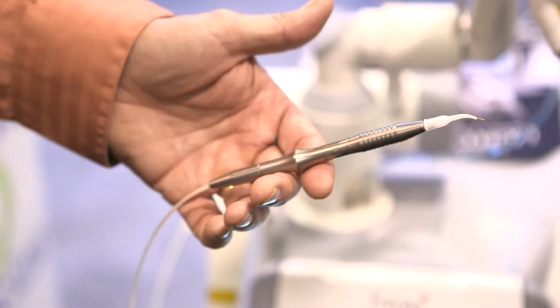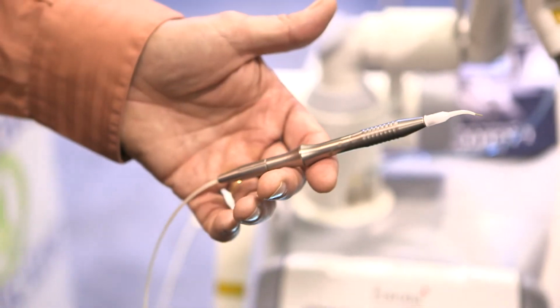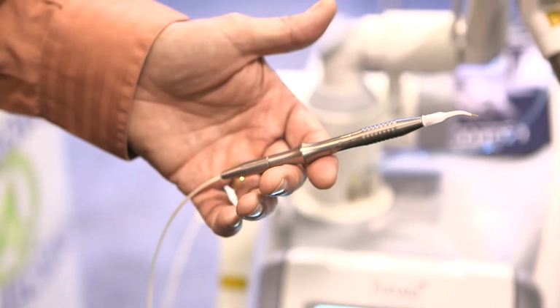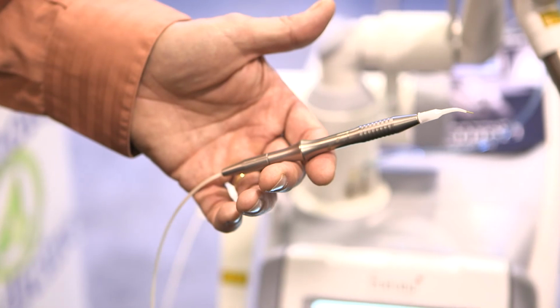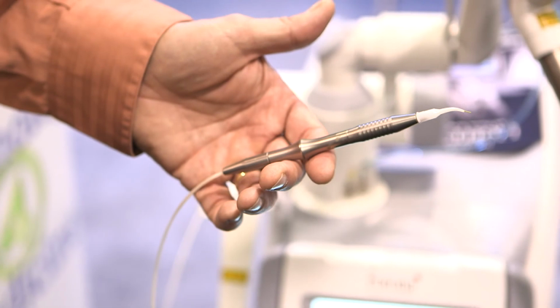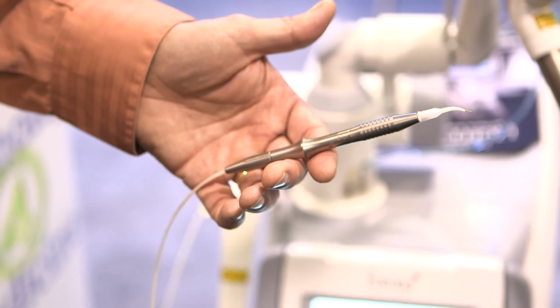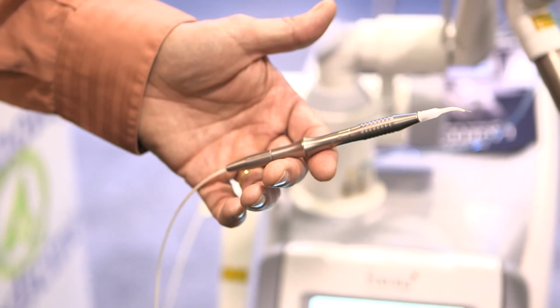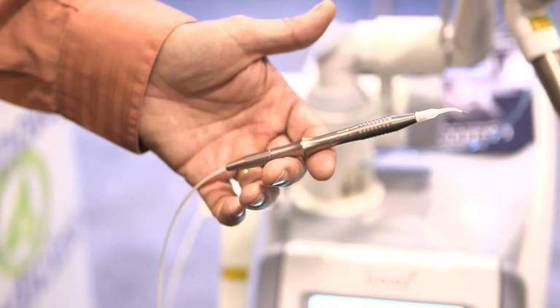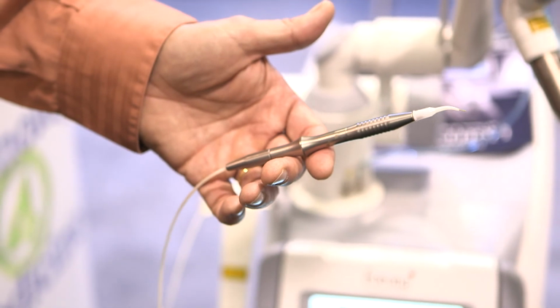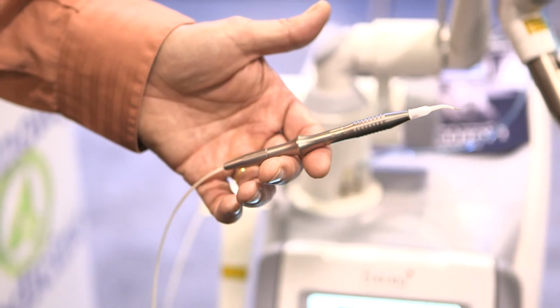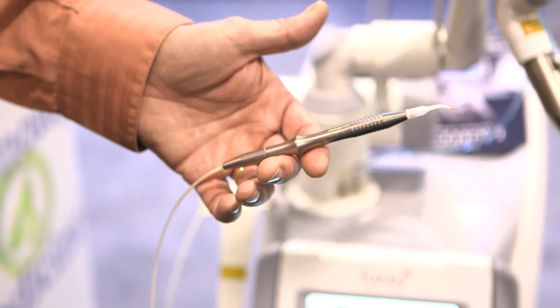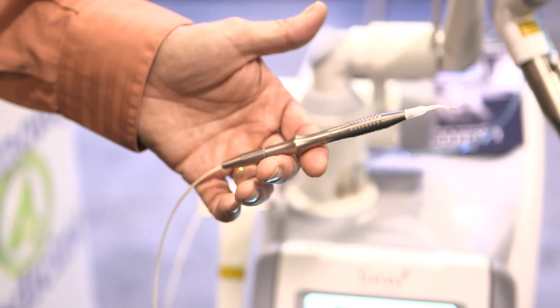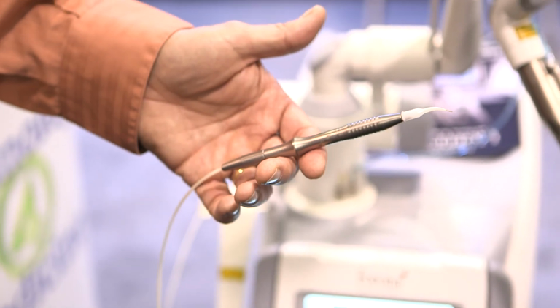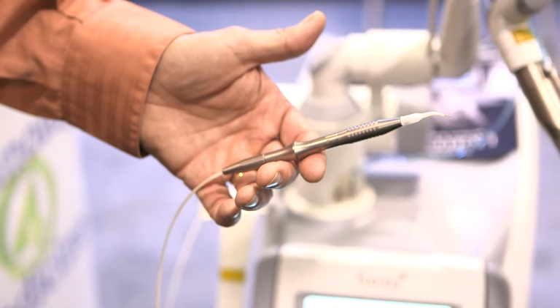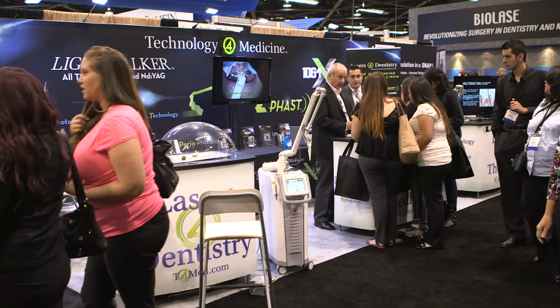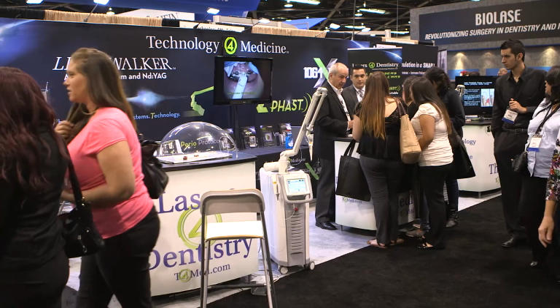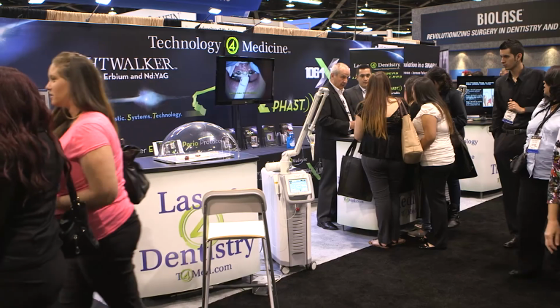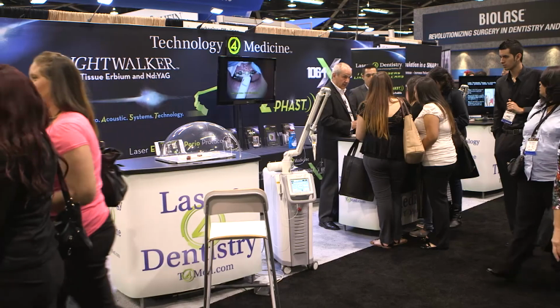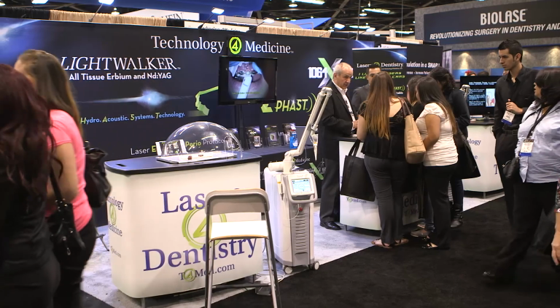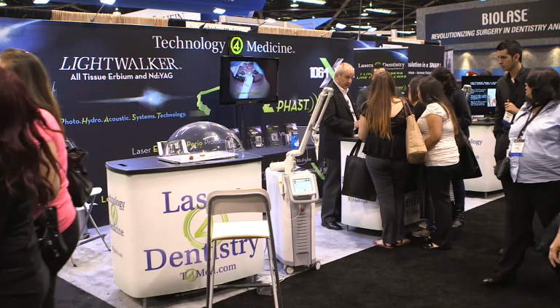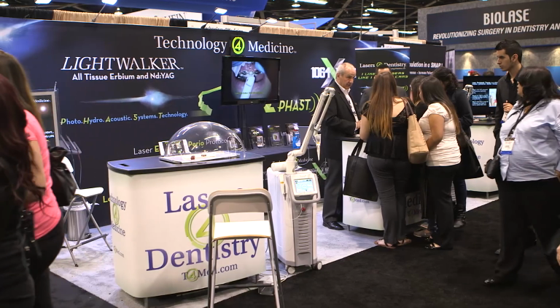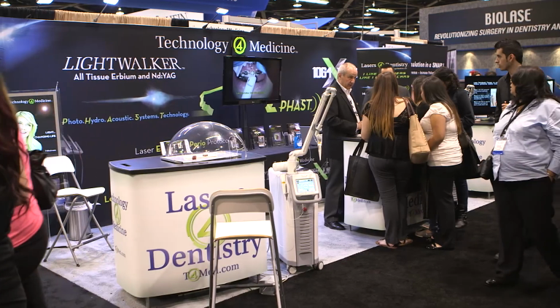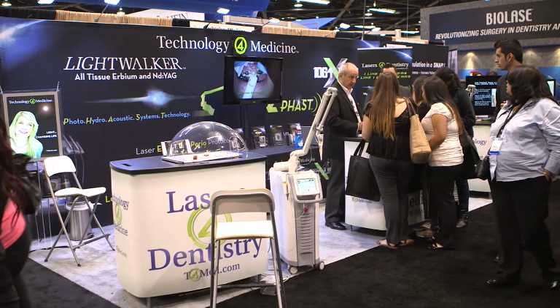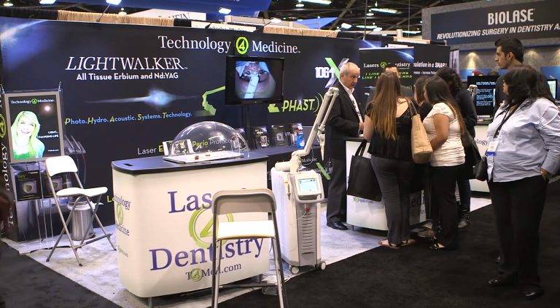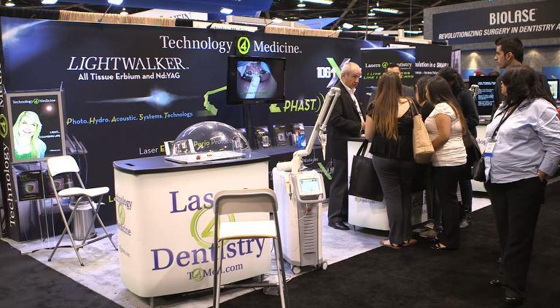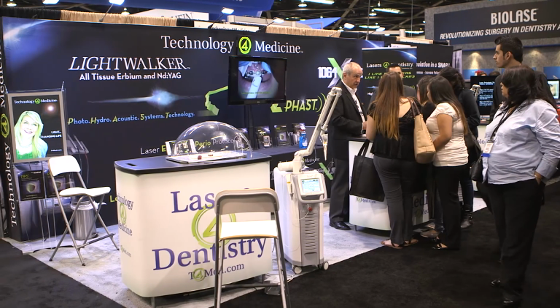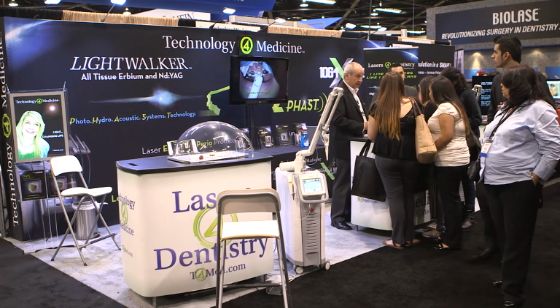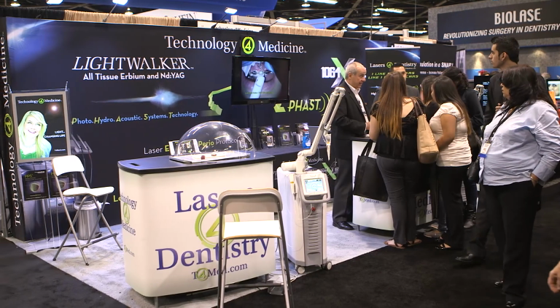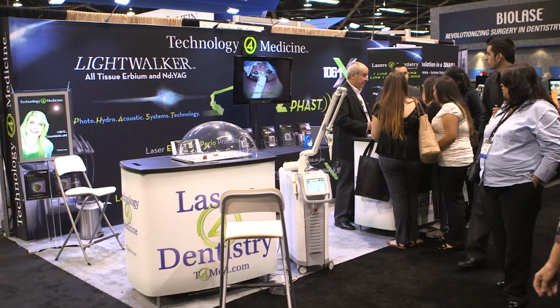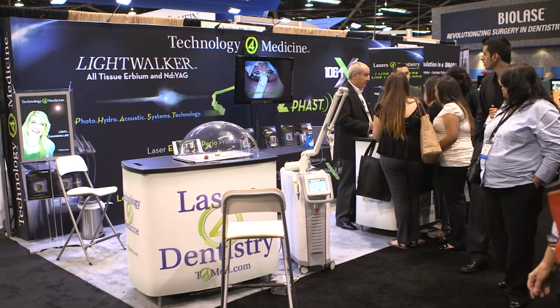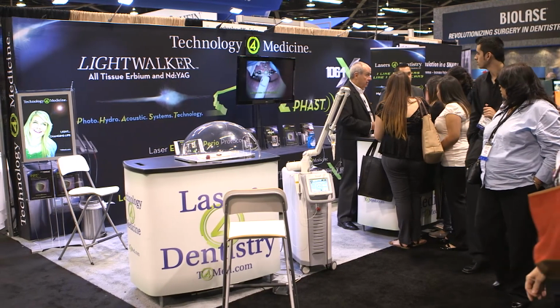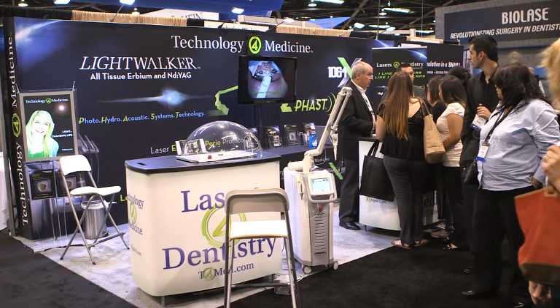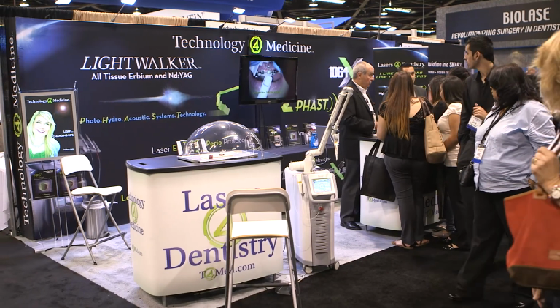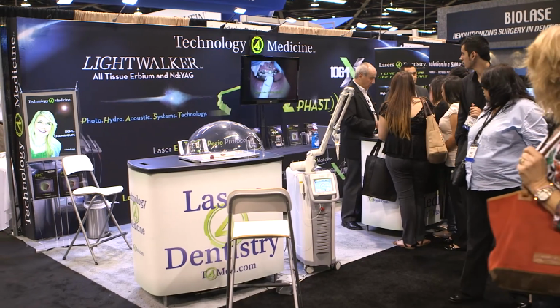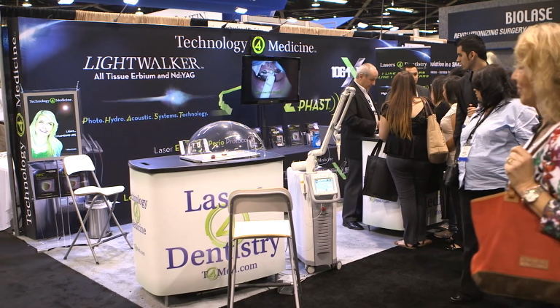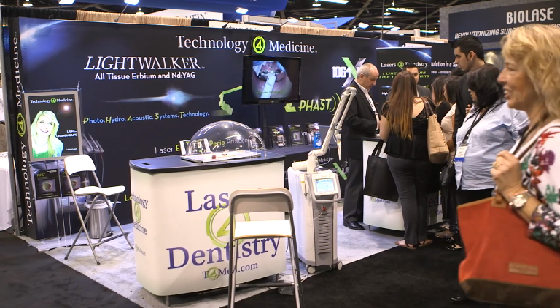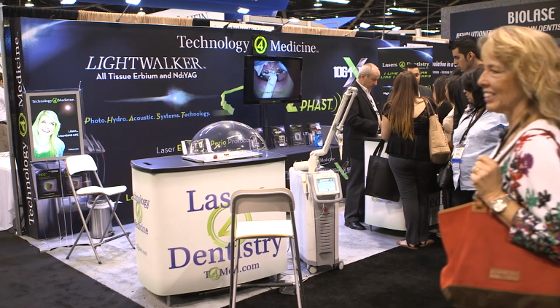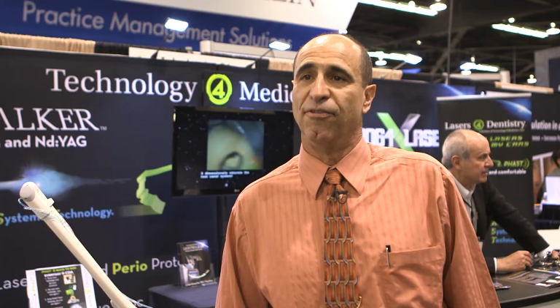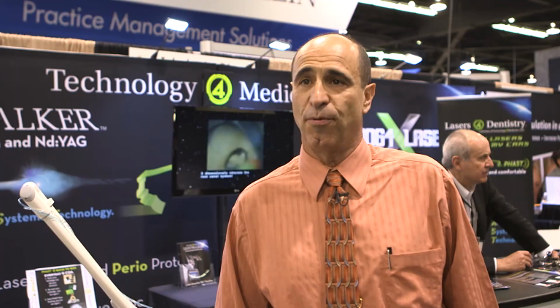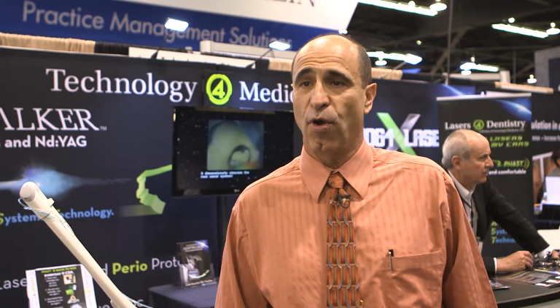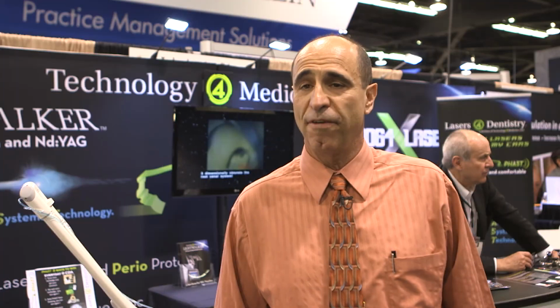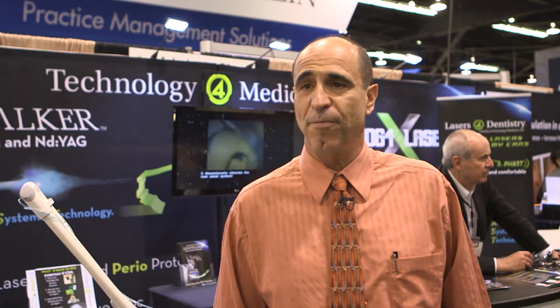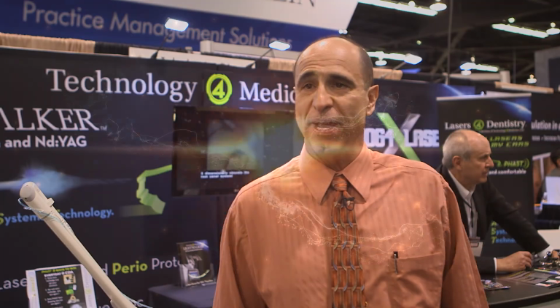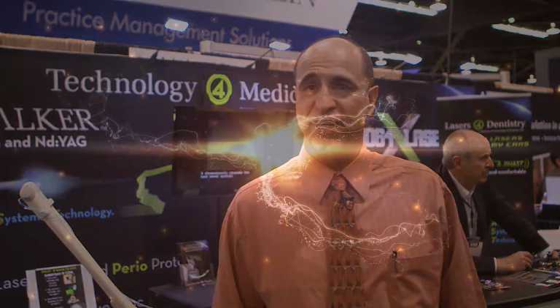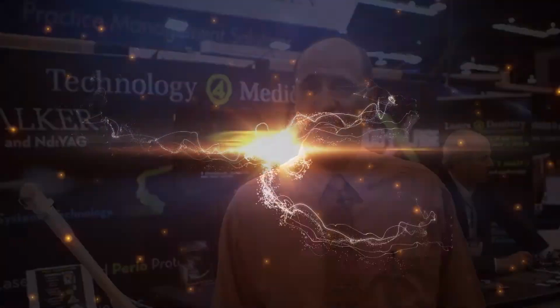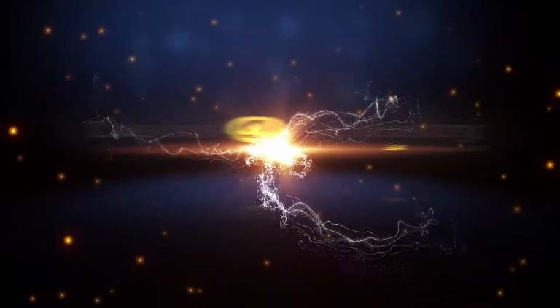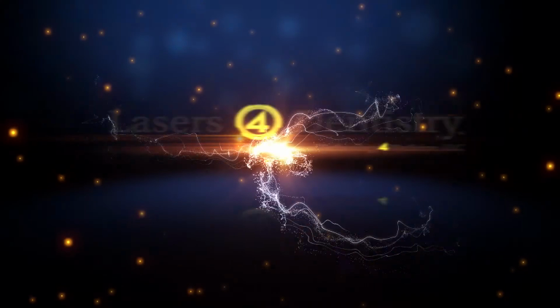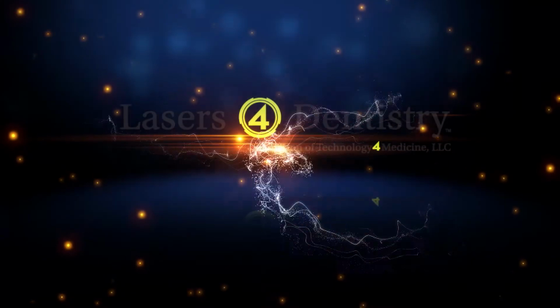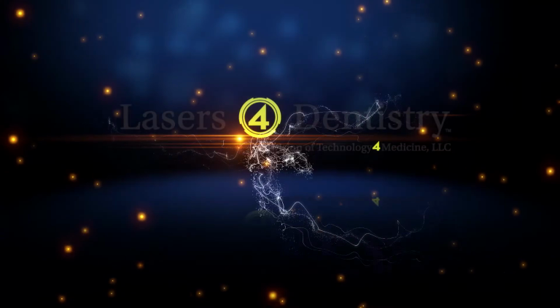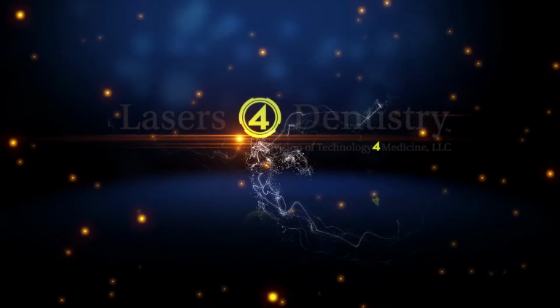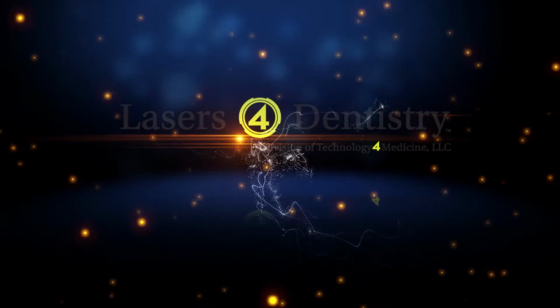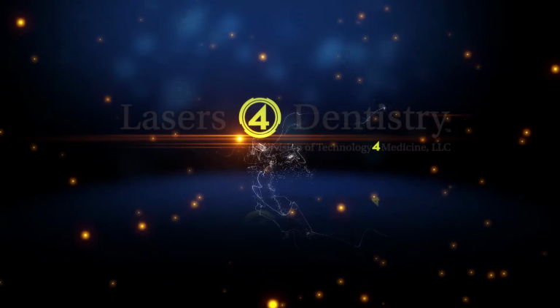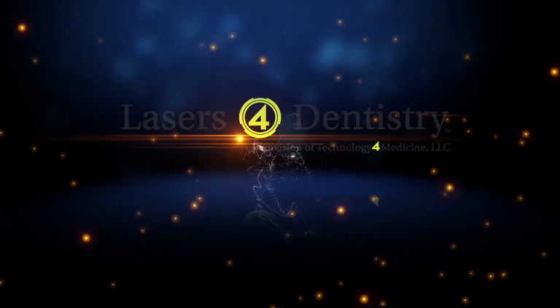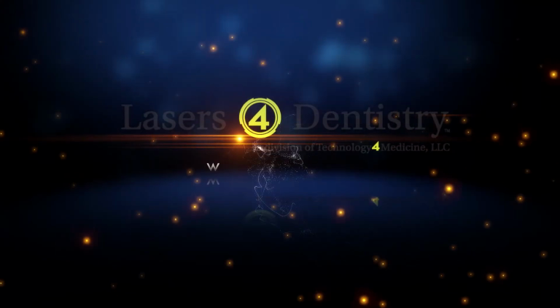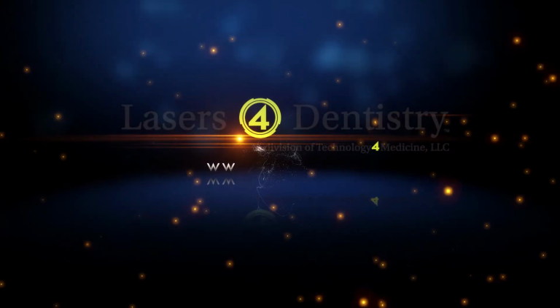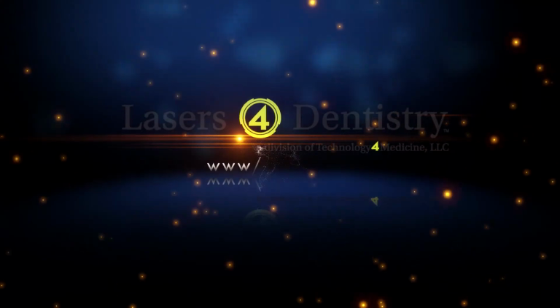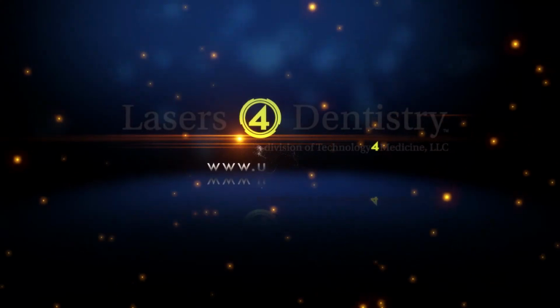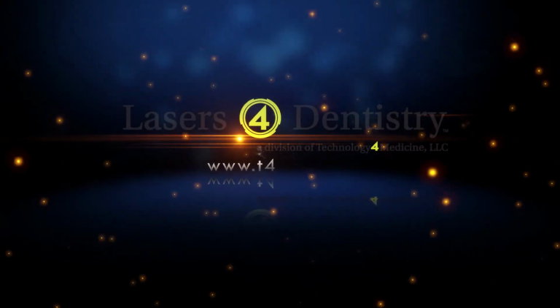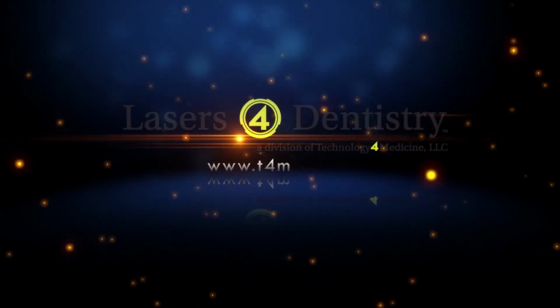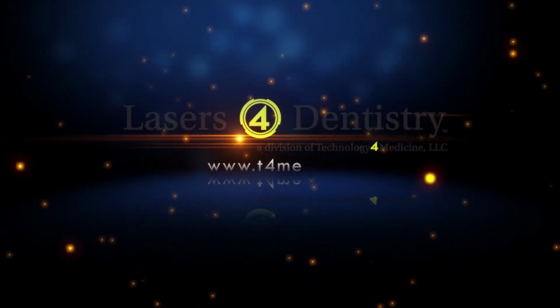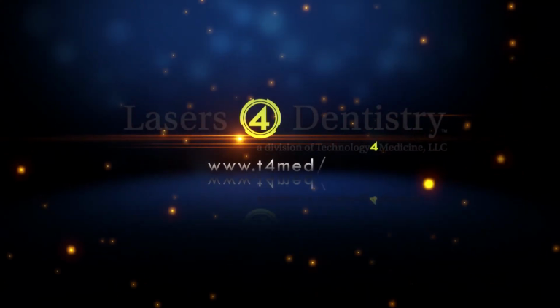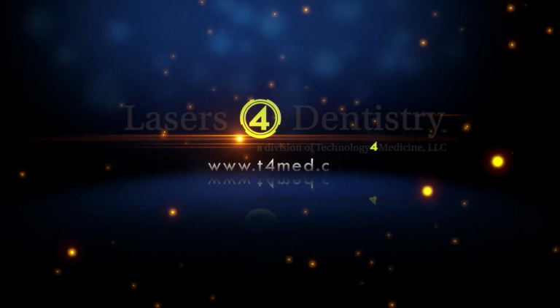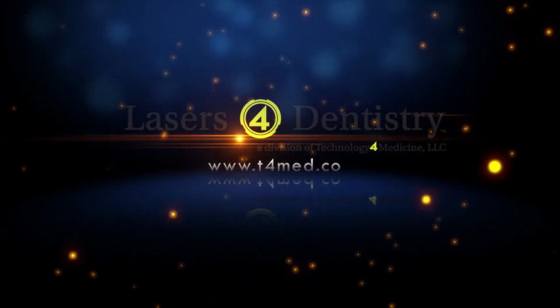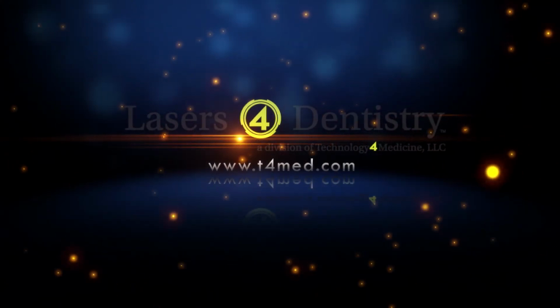Those two applications alone are basically reinventing the way those procedures are done. For more information on this dual-wavelength laser, just go to t4med.com.